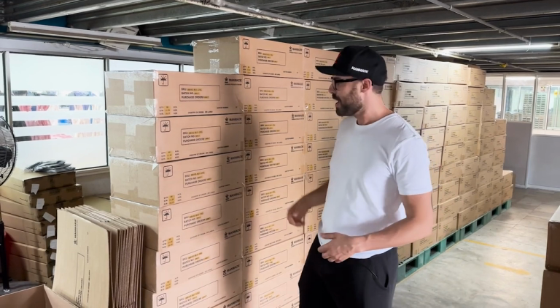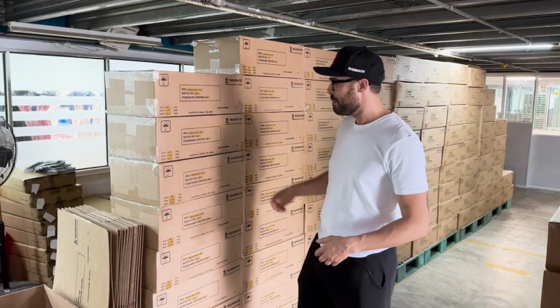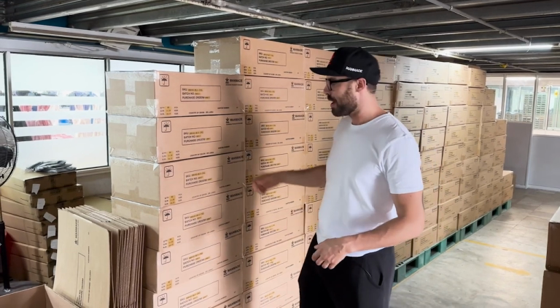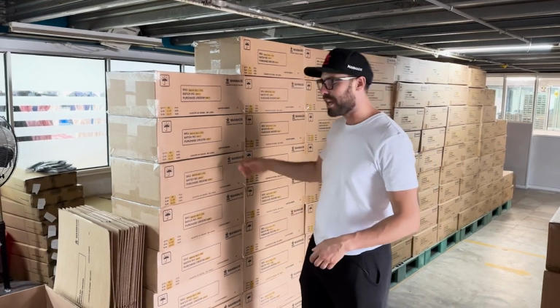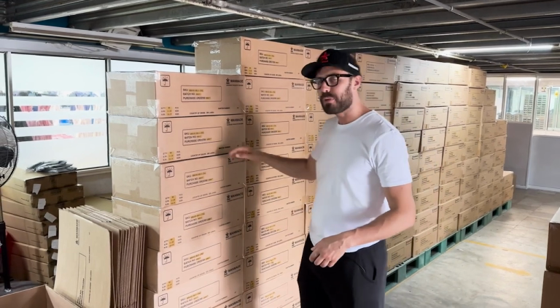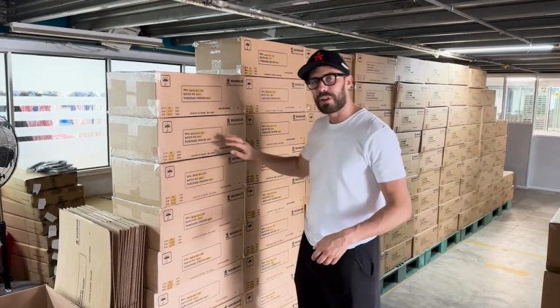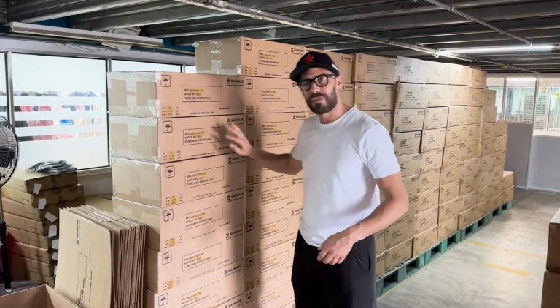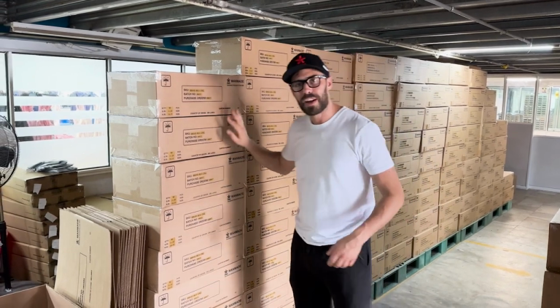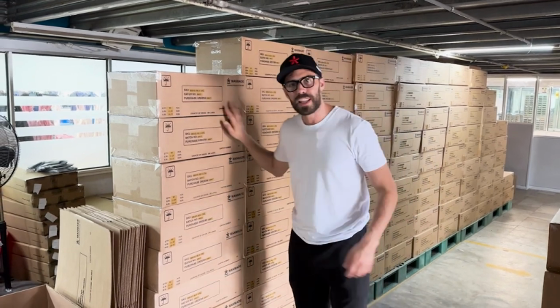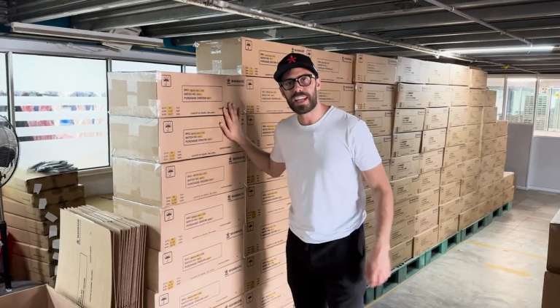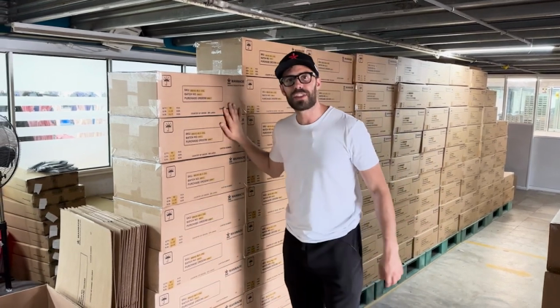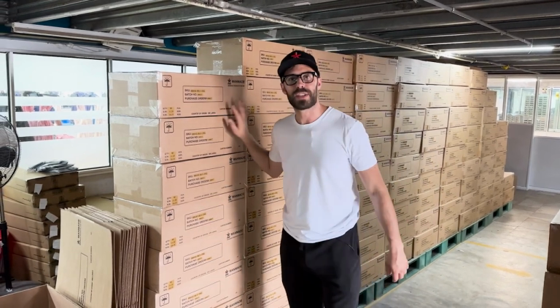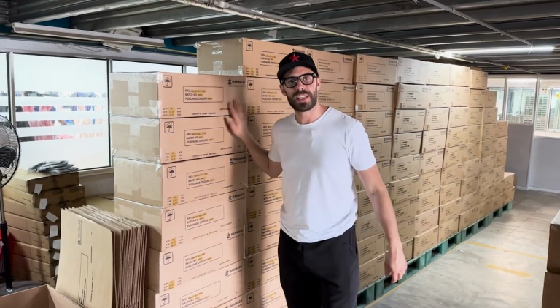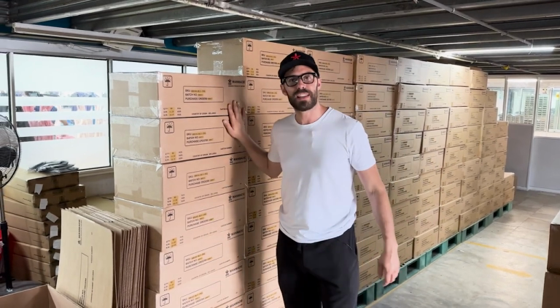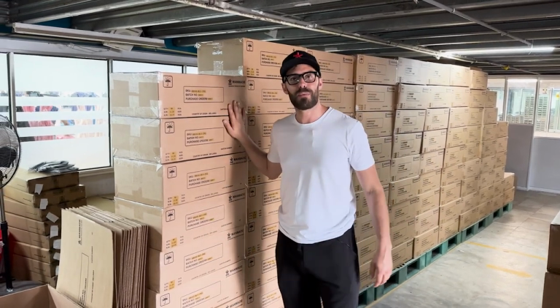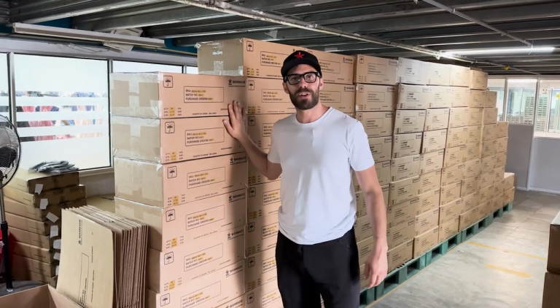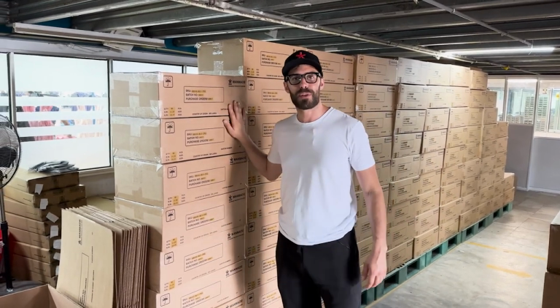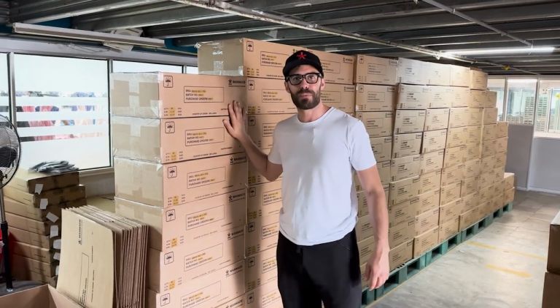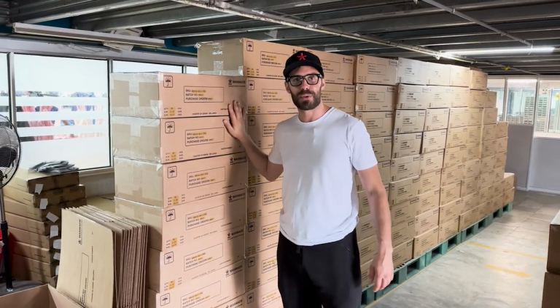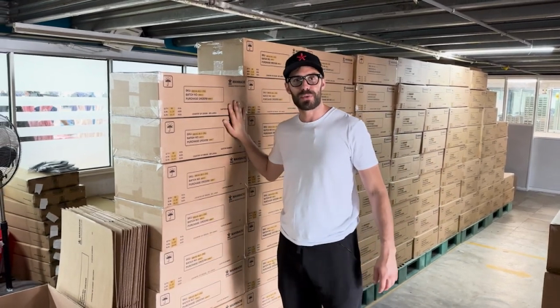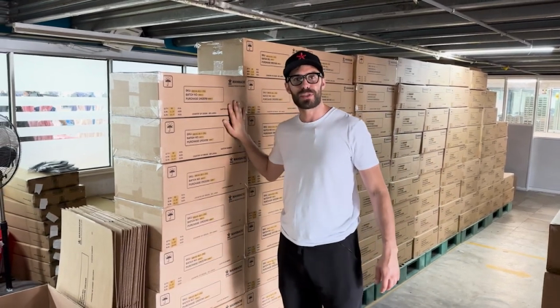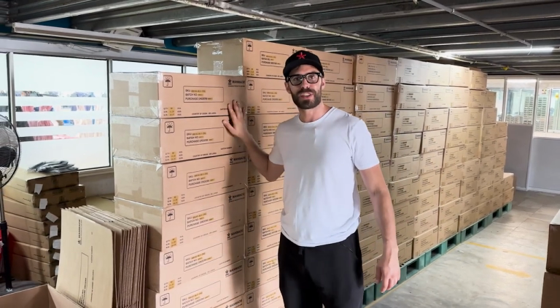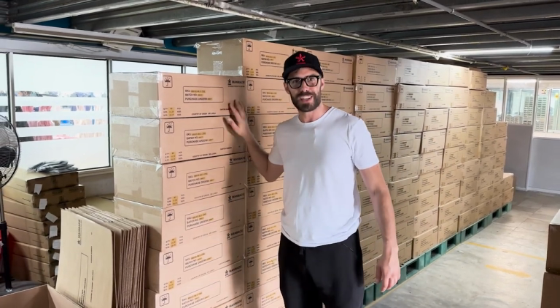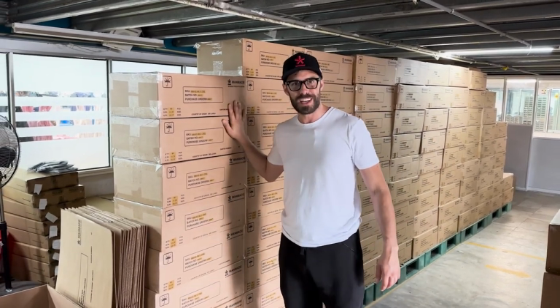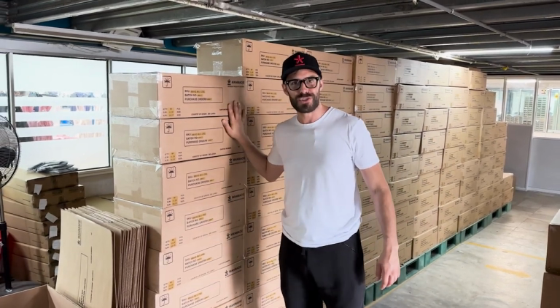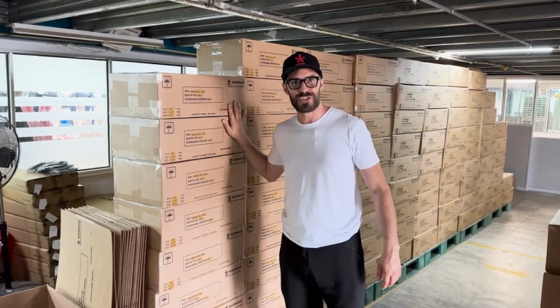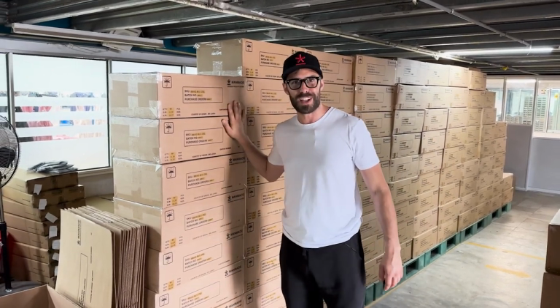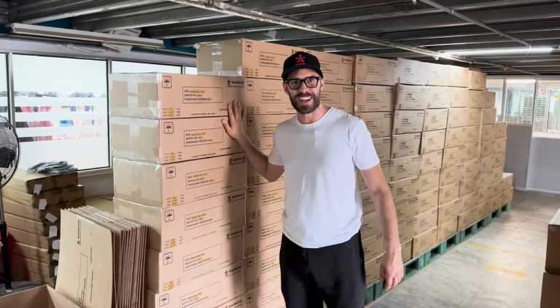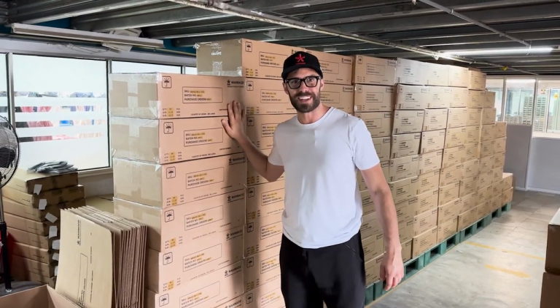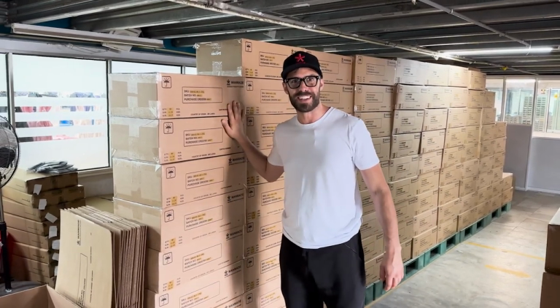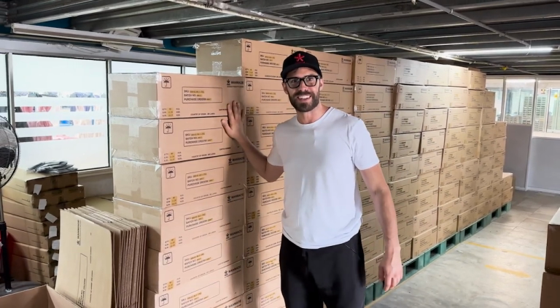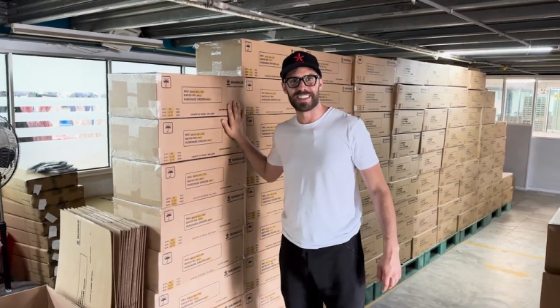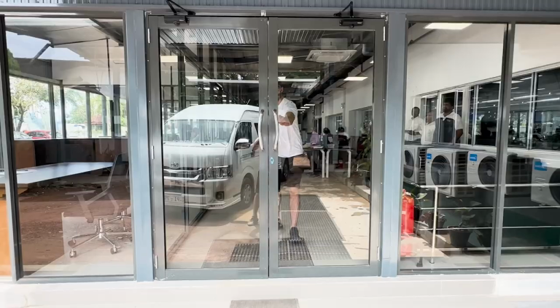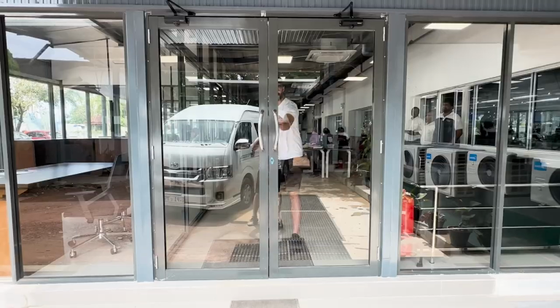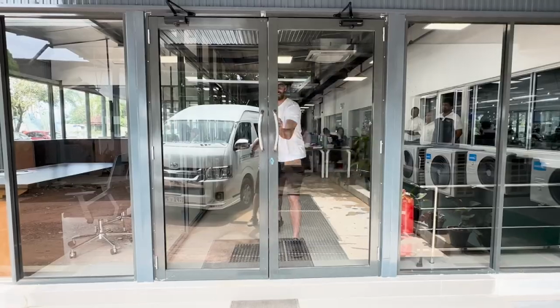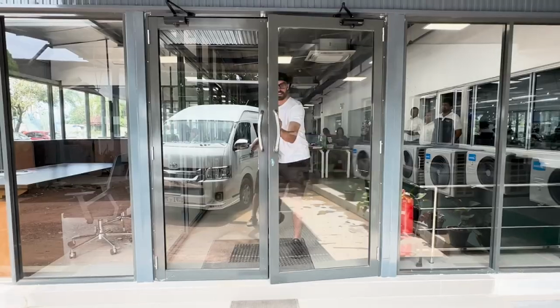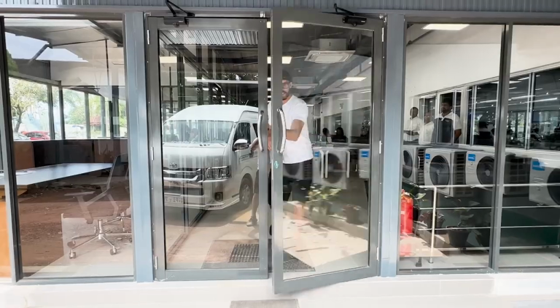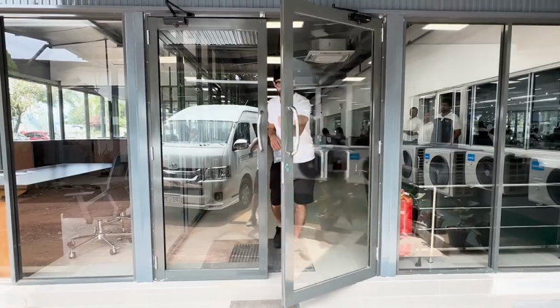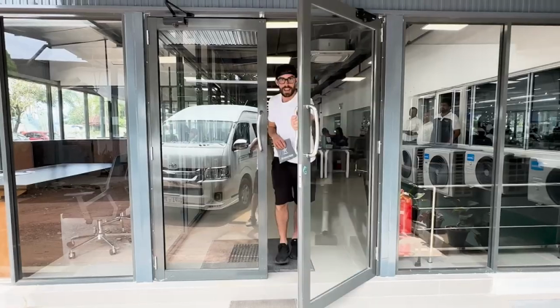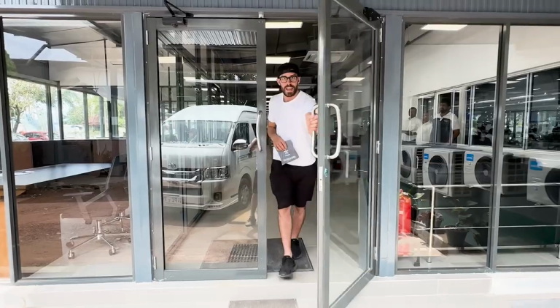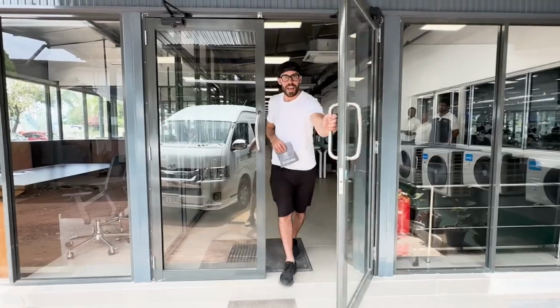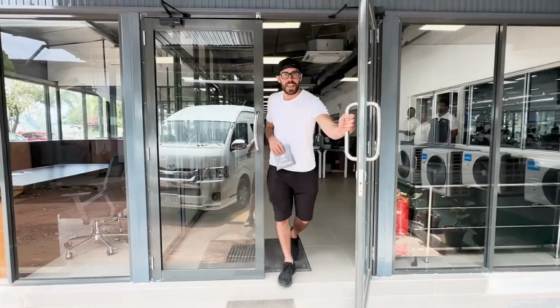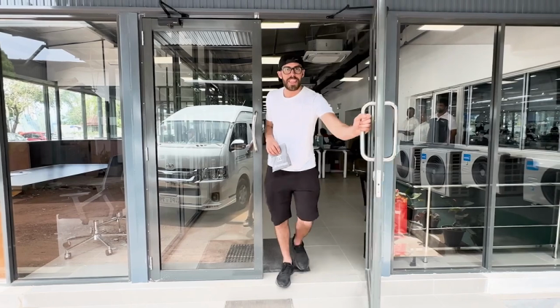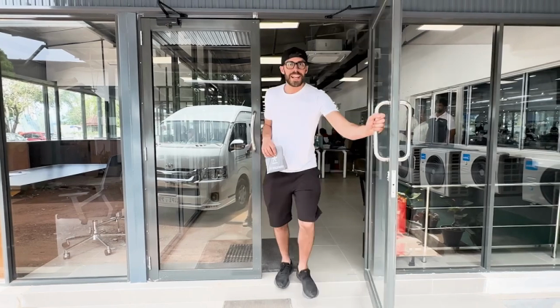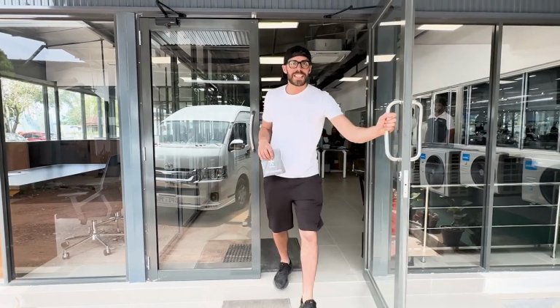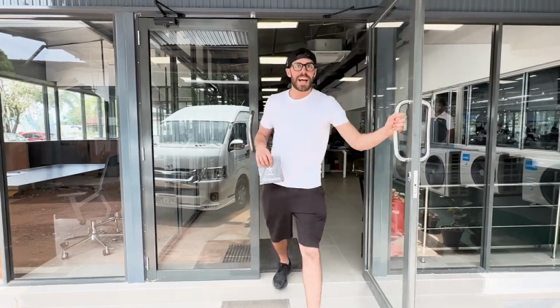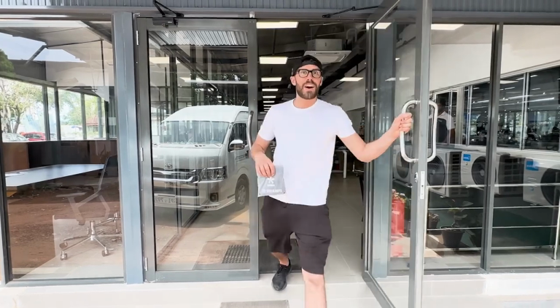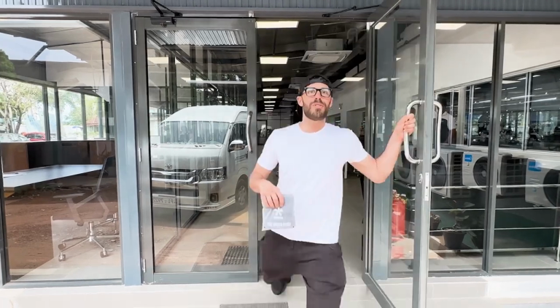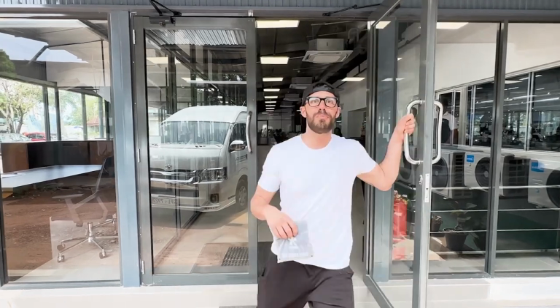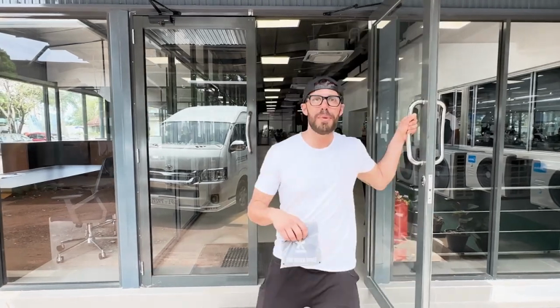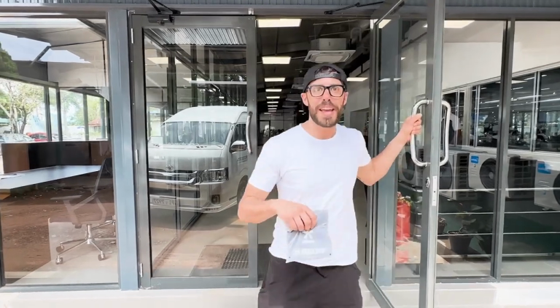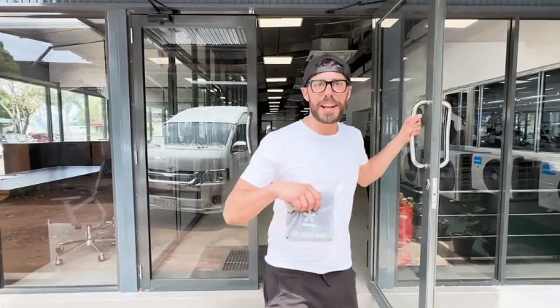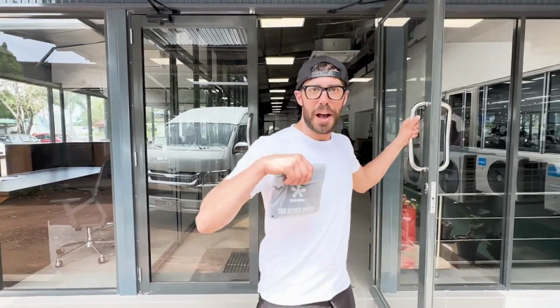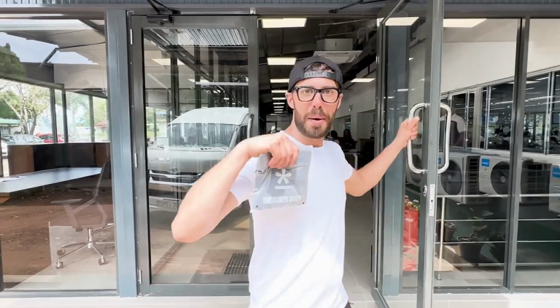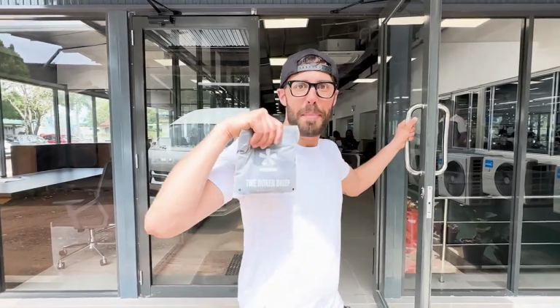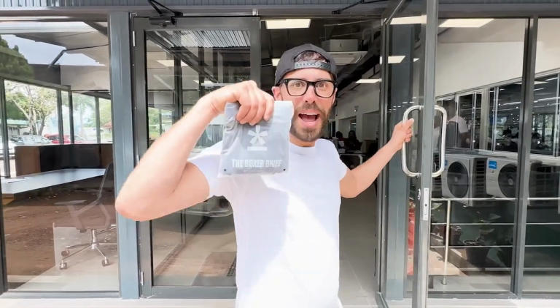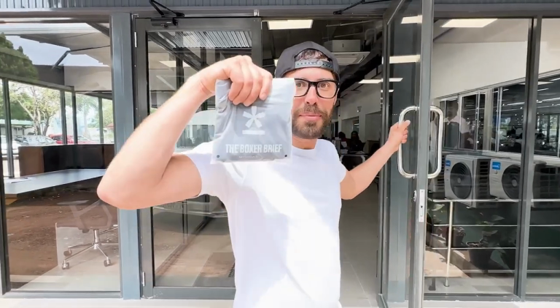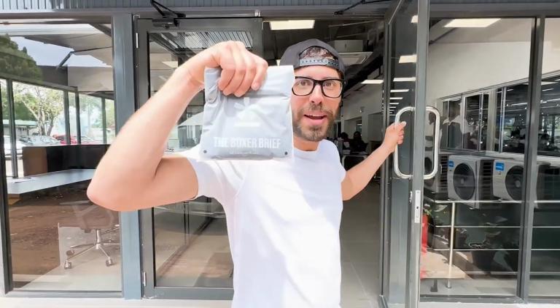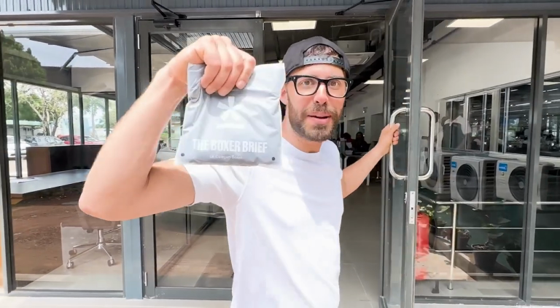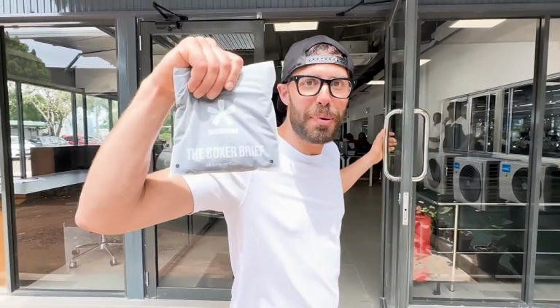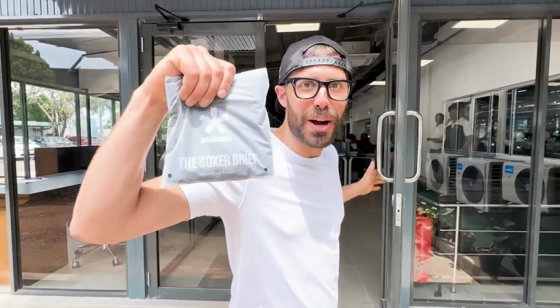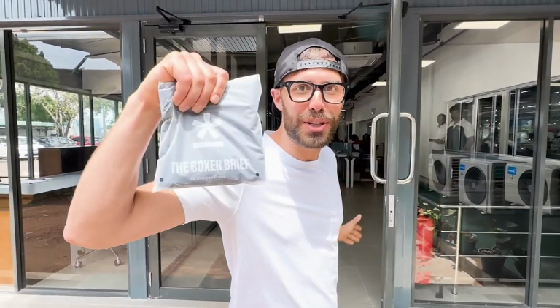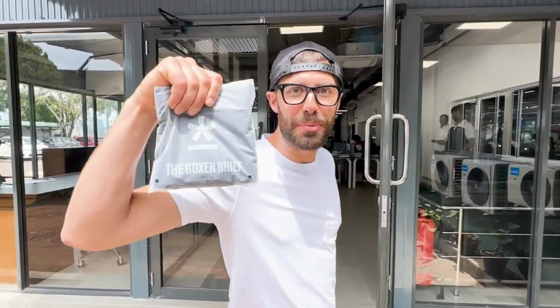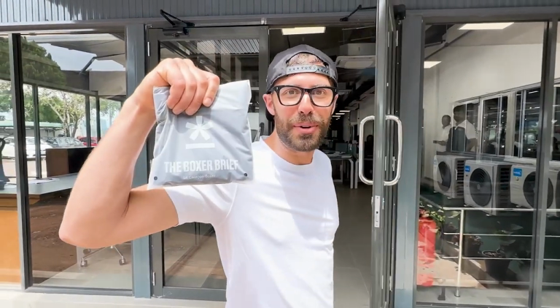But here we finally get to see them where they're produced in Sri Lanka. And that's how you make a boxer brief.